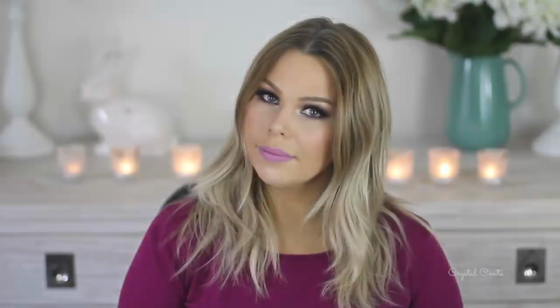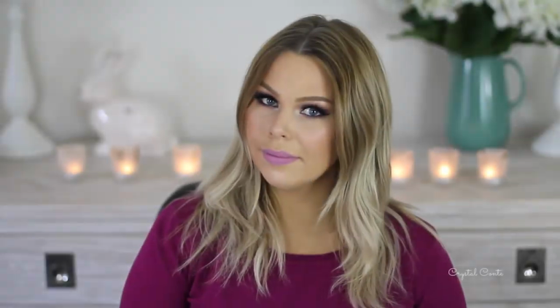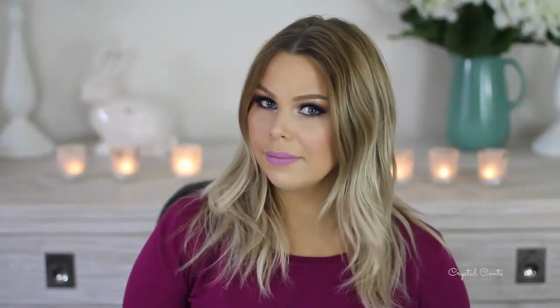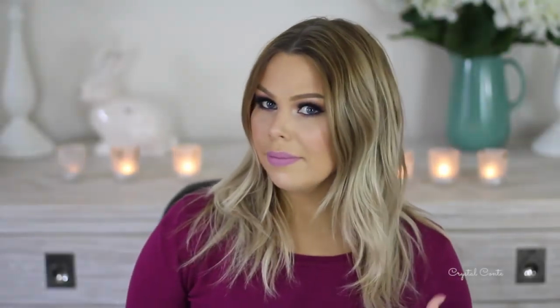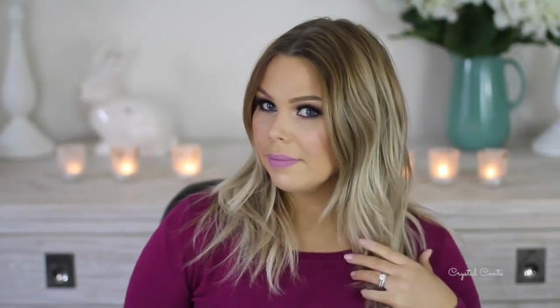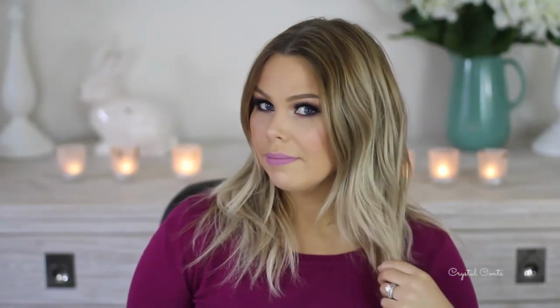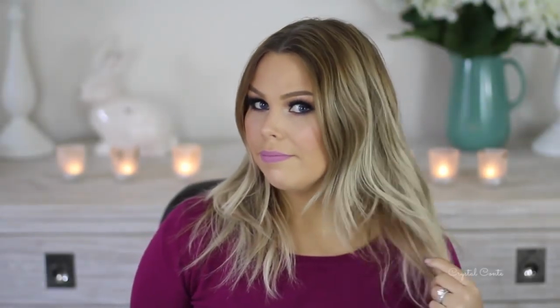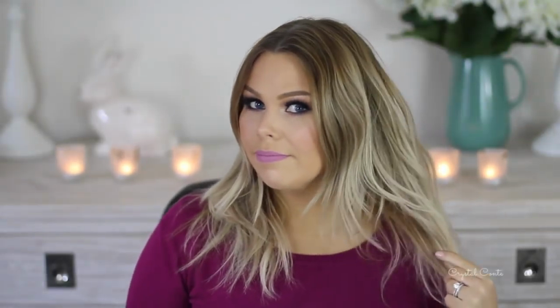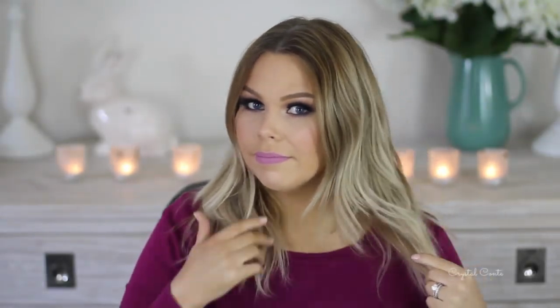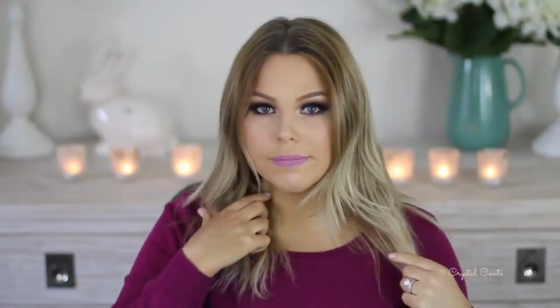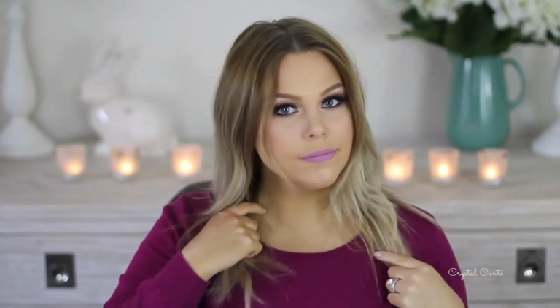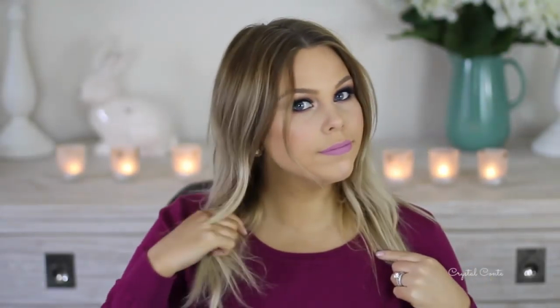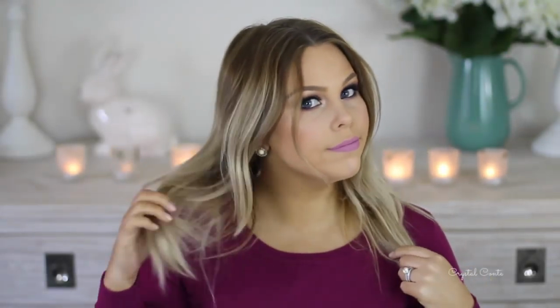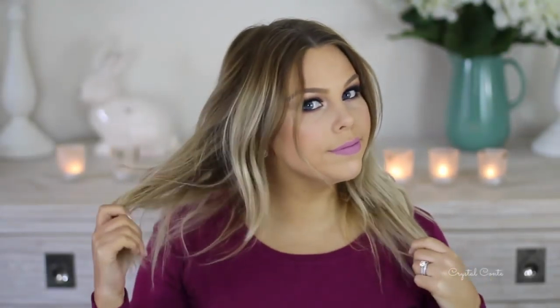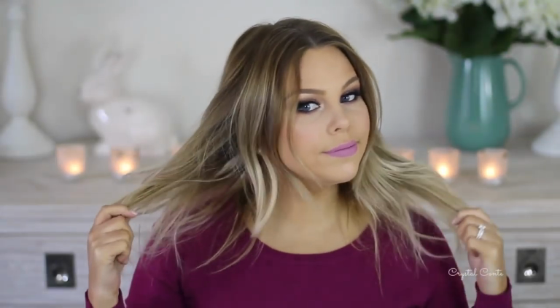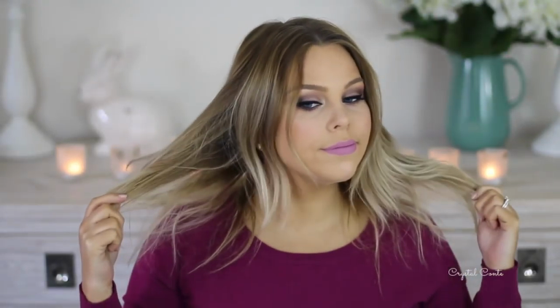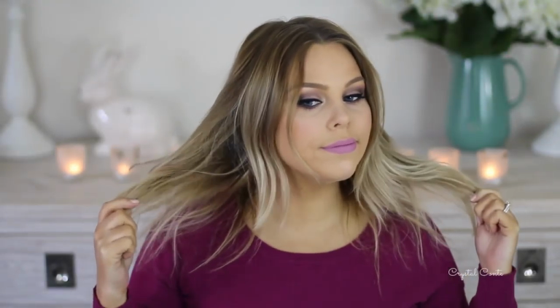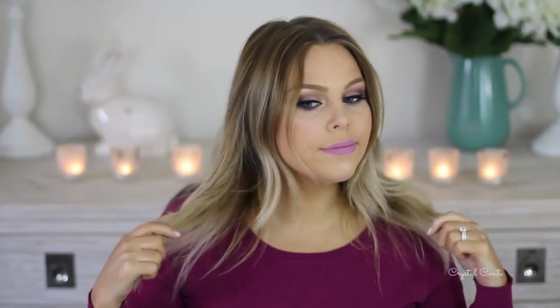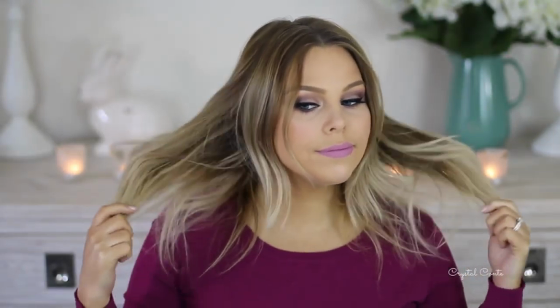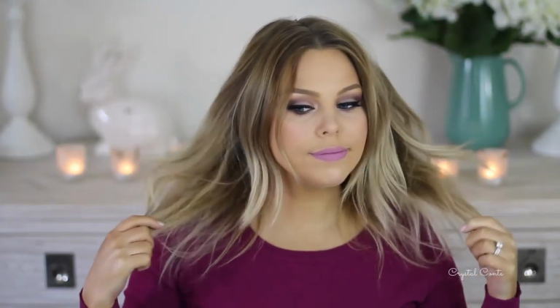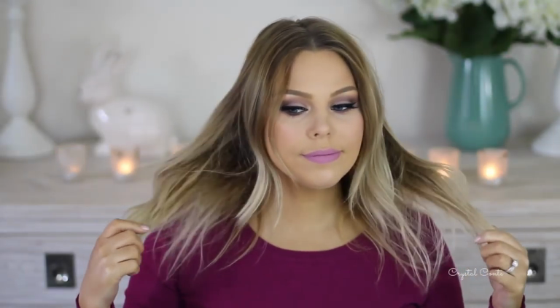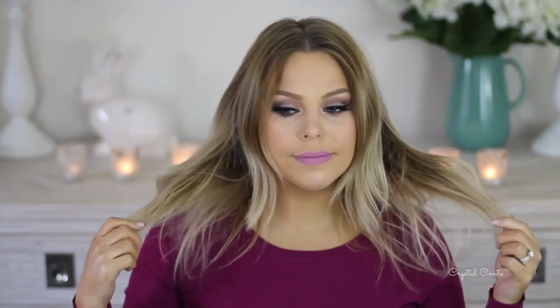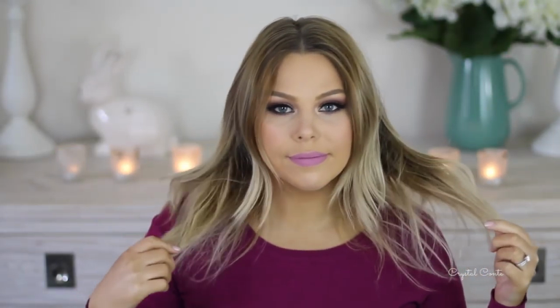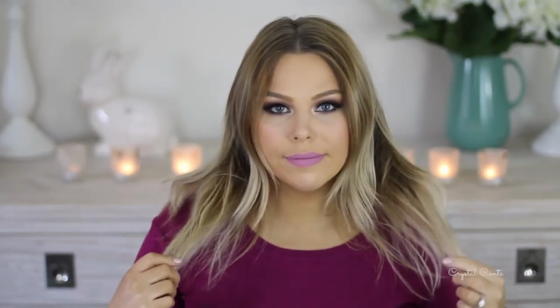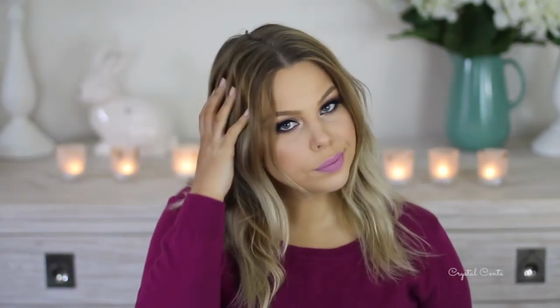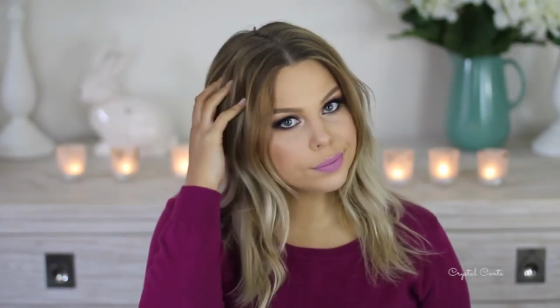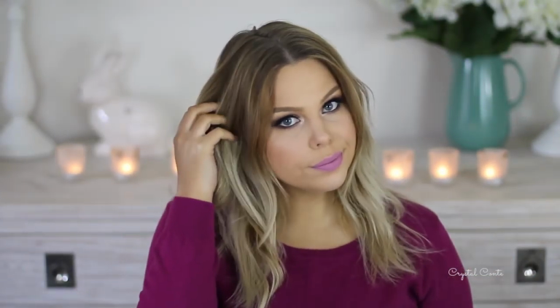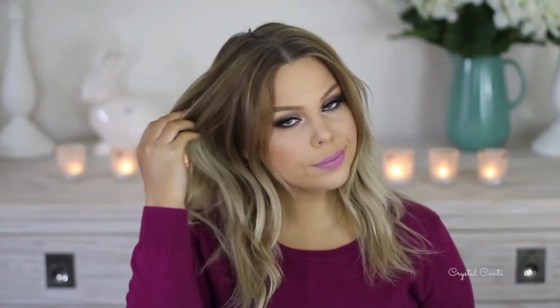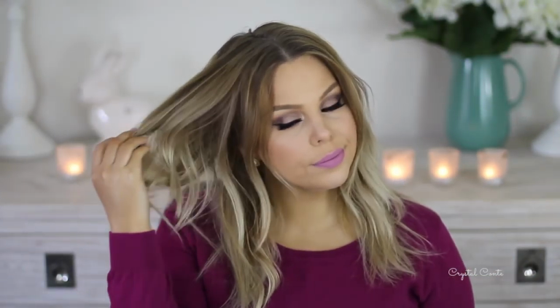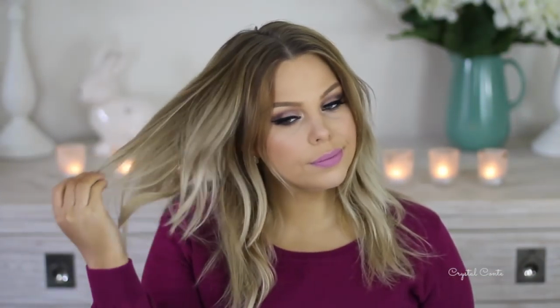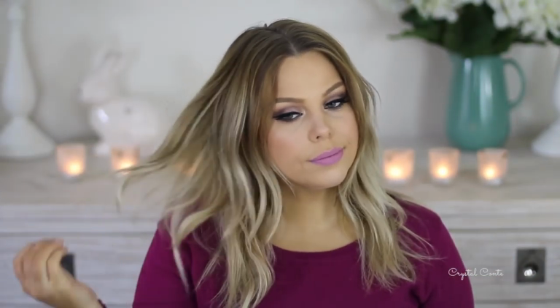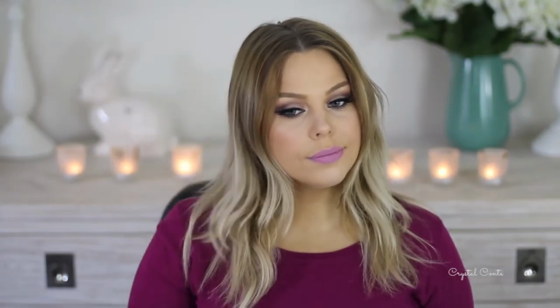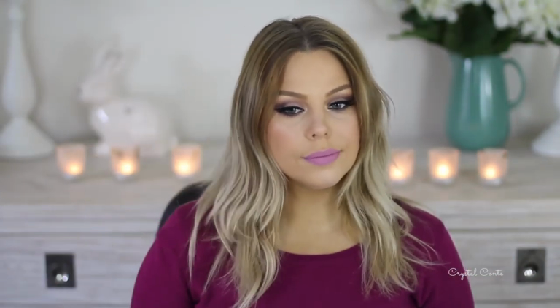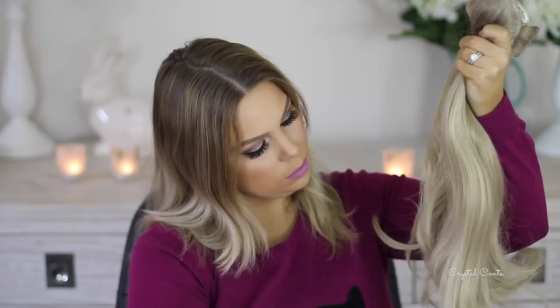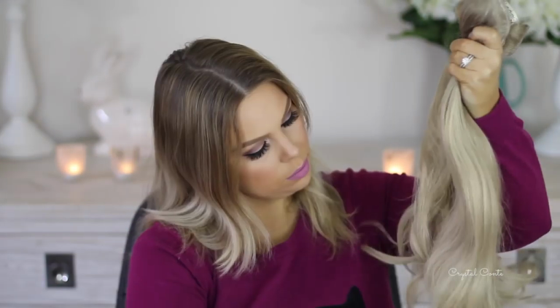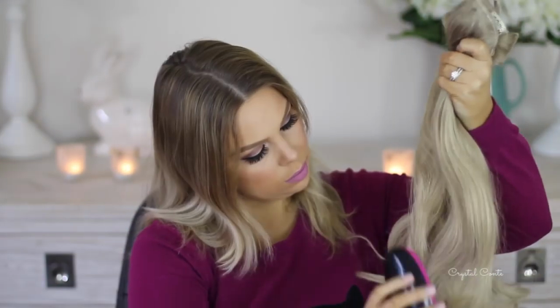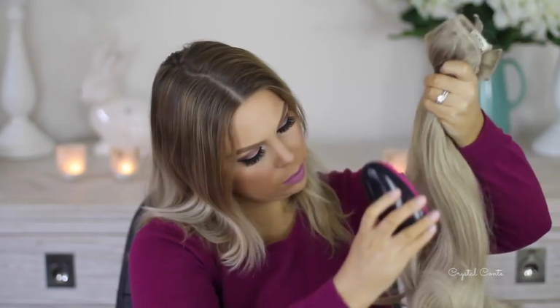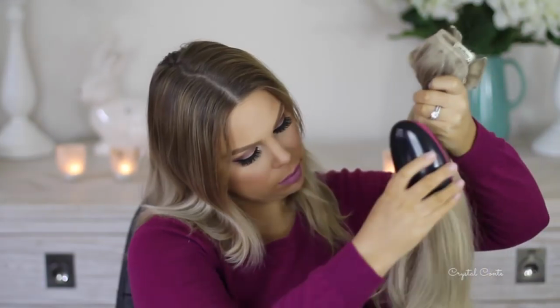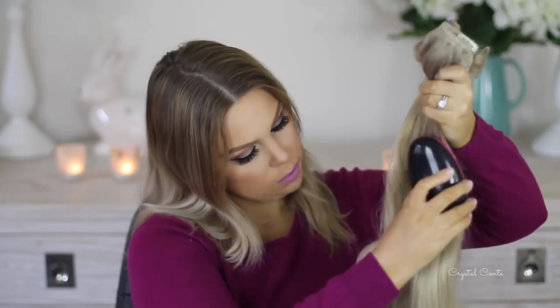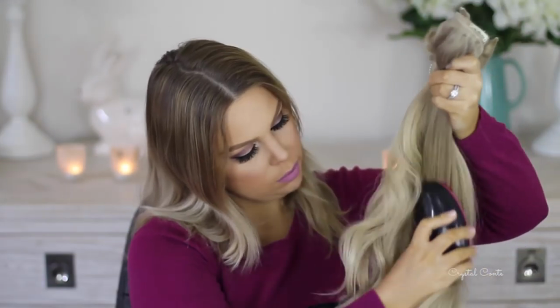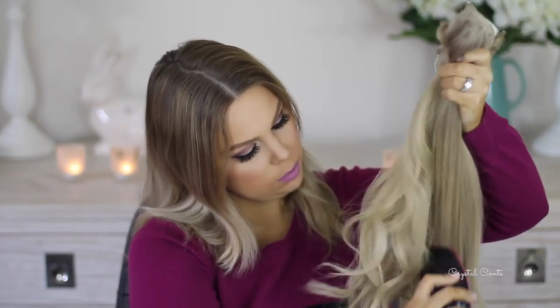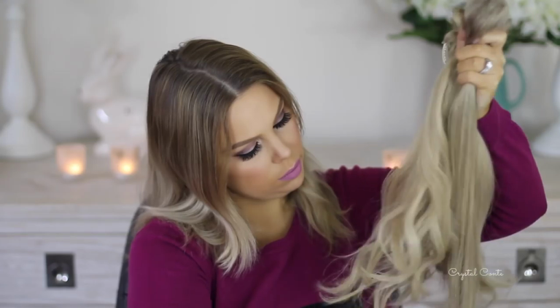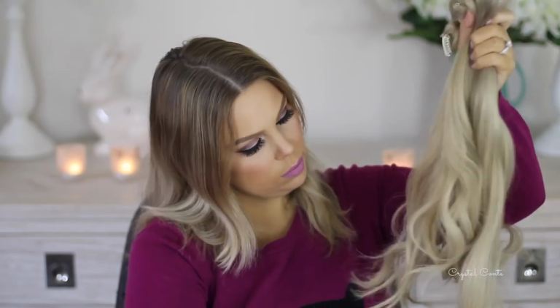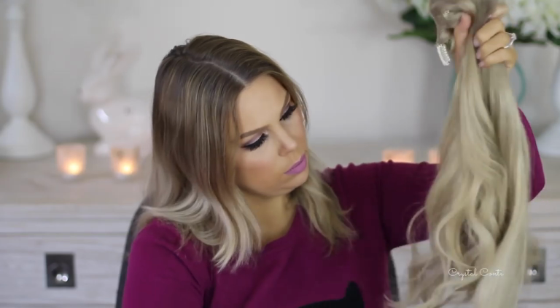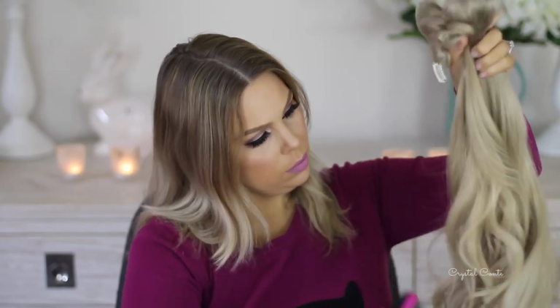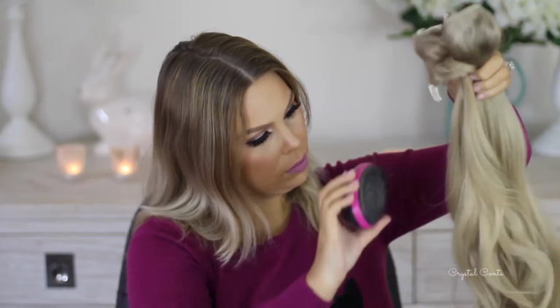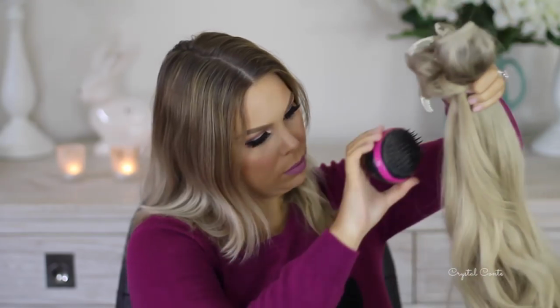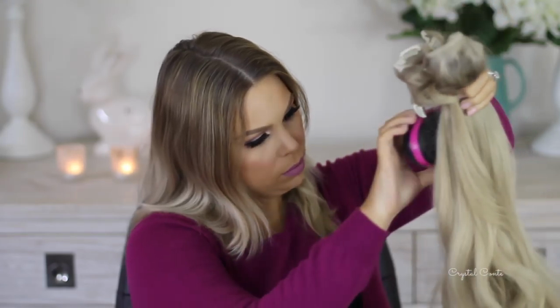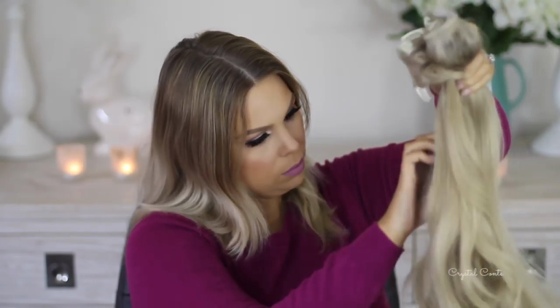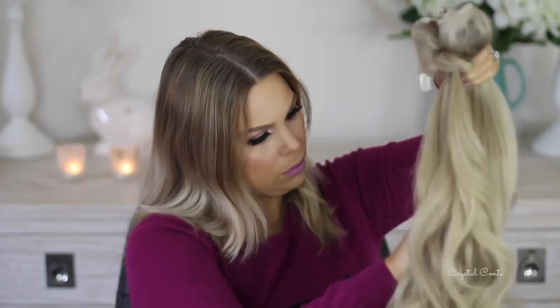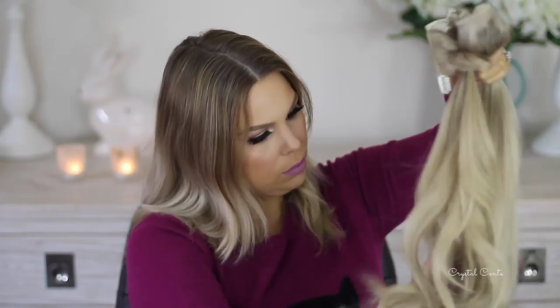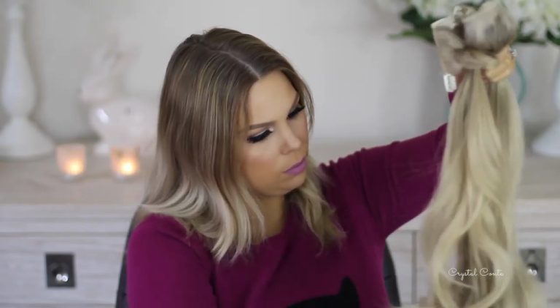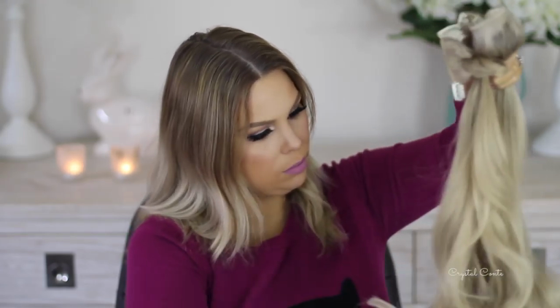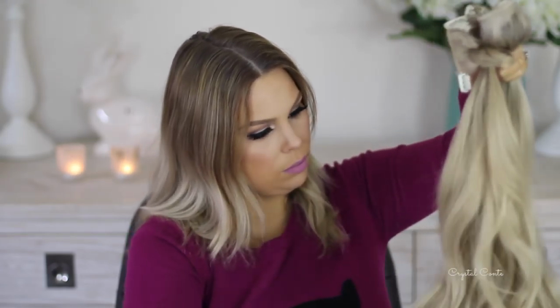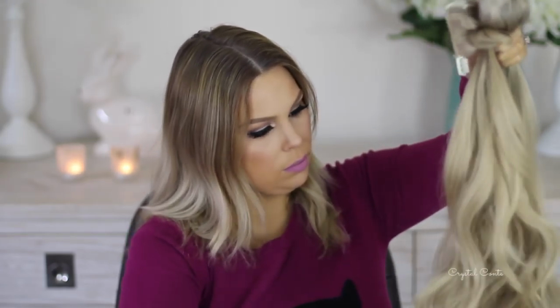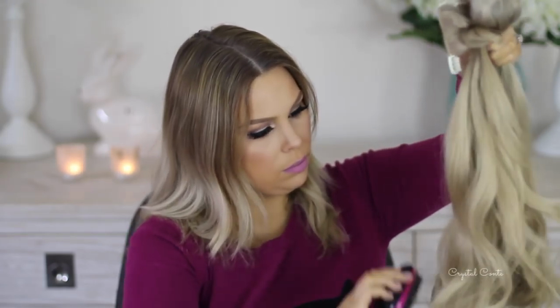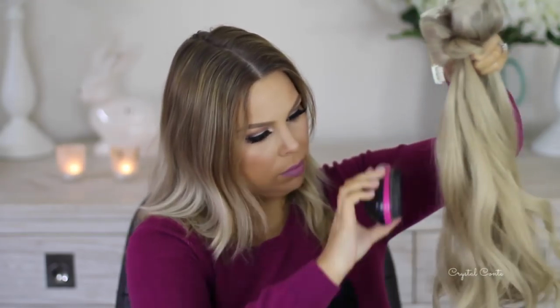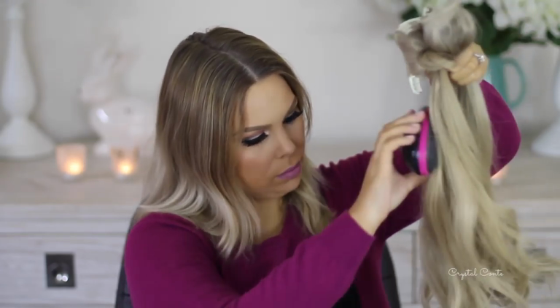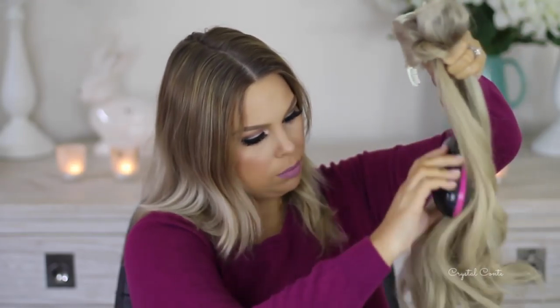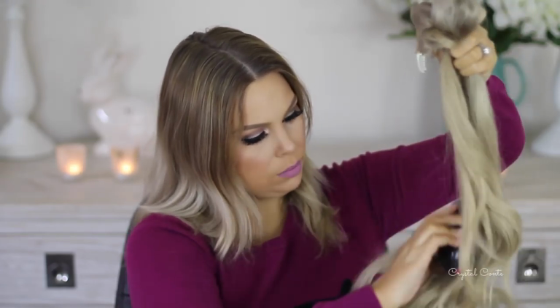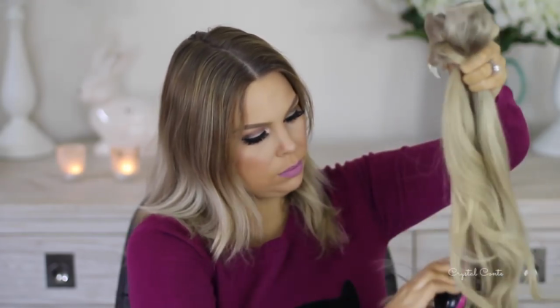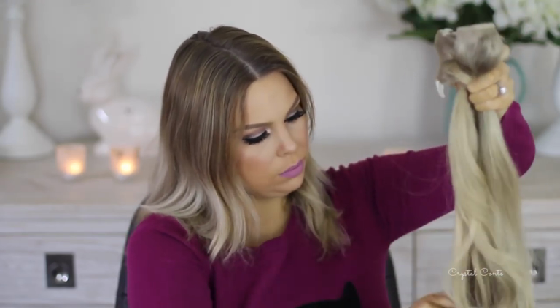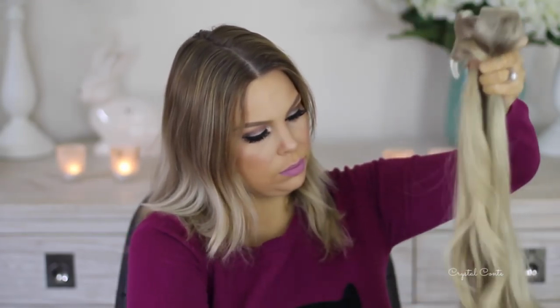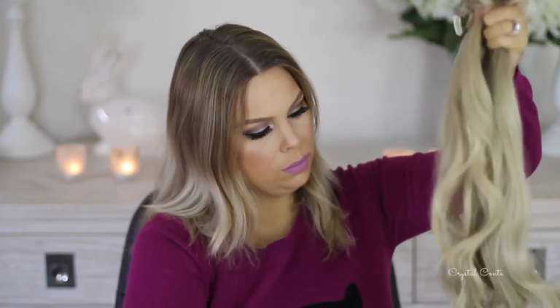So this is what I'm starting with. This is my natural hair length and everything like that. It is a bit dirty, which works best for styling your hair.